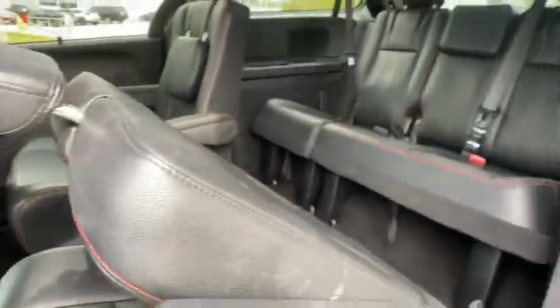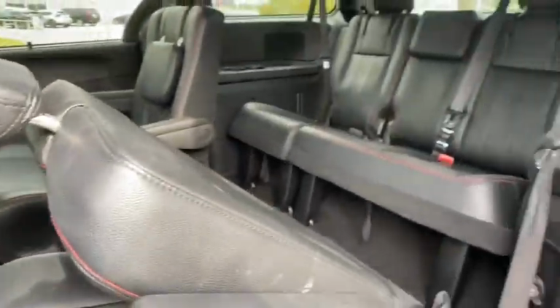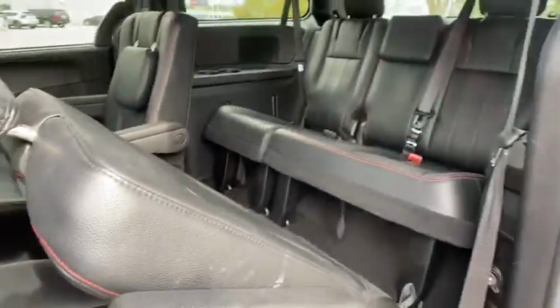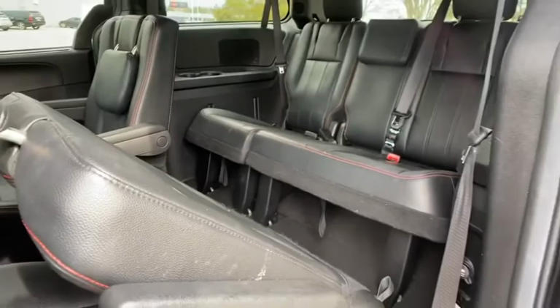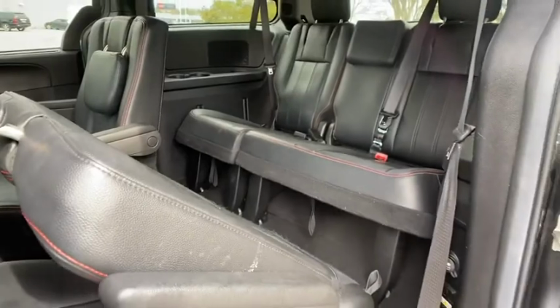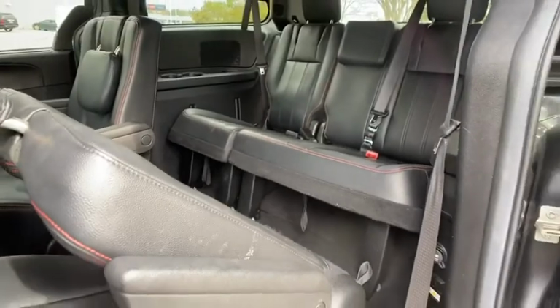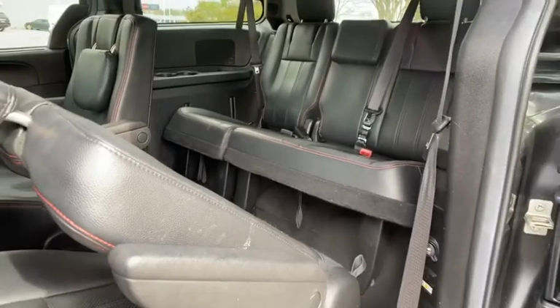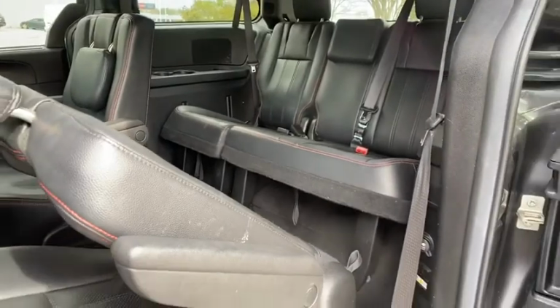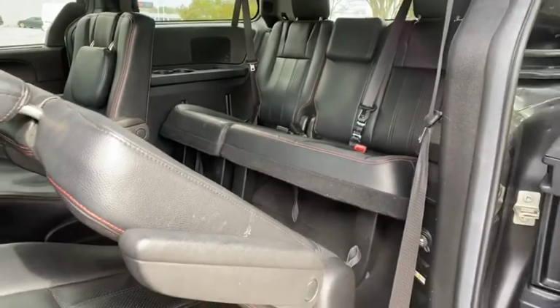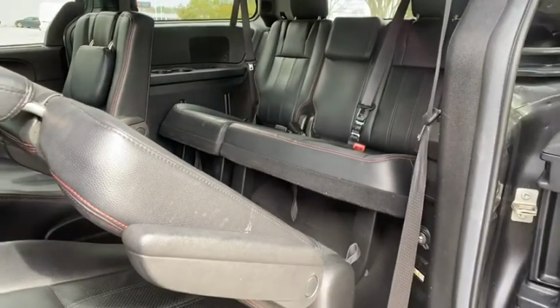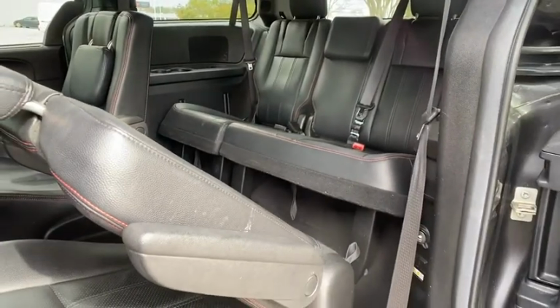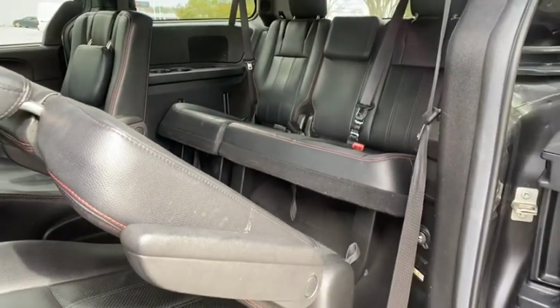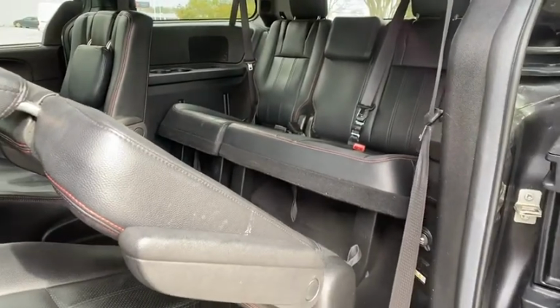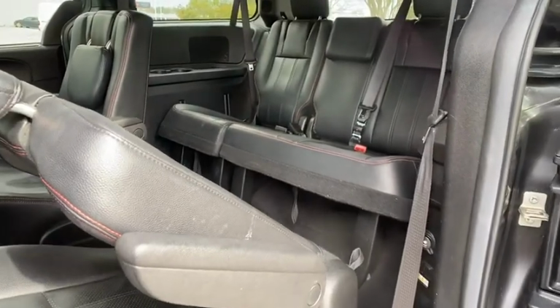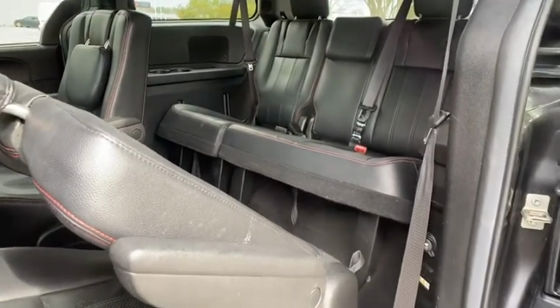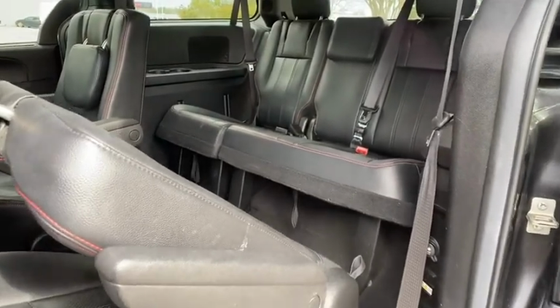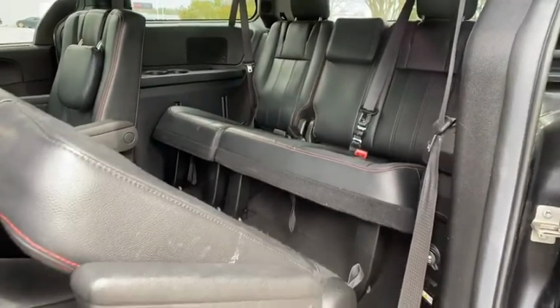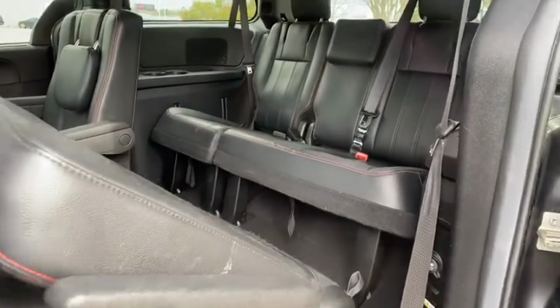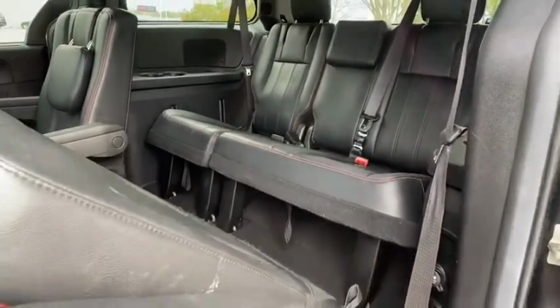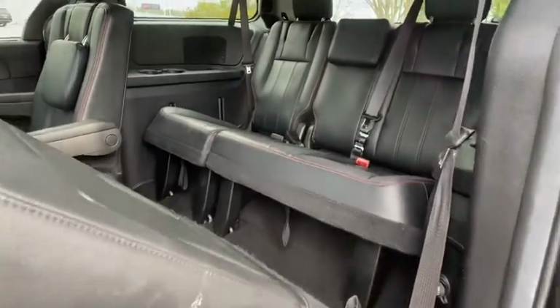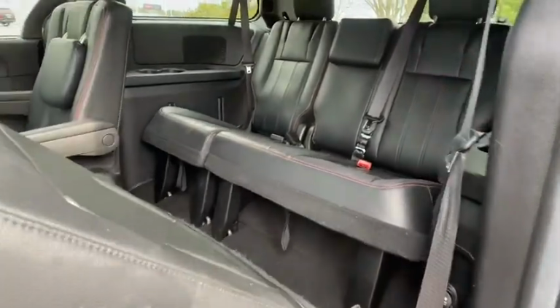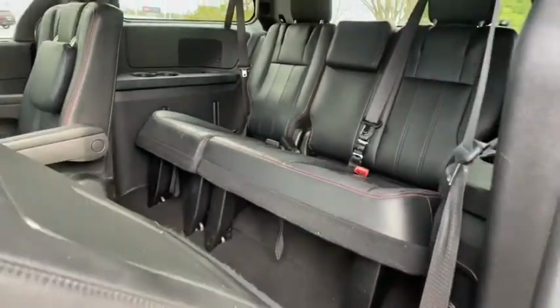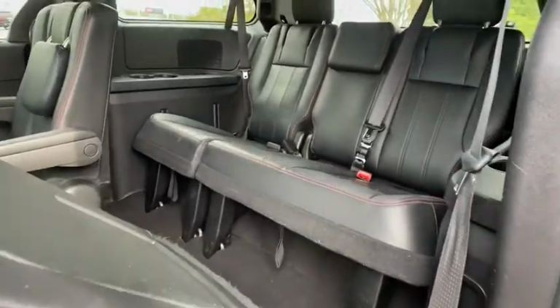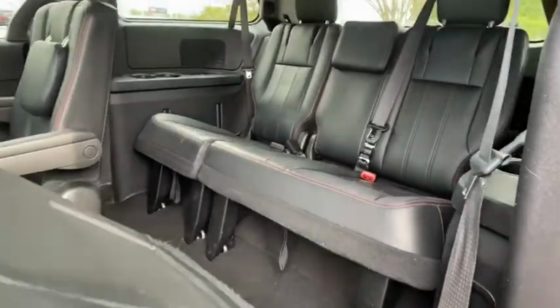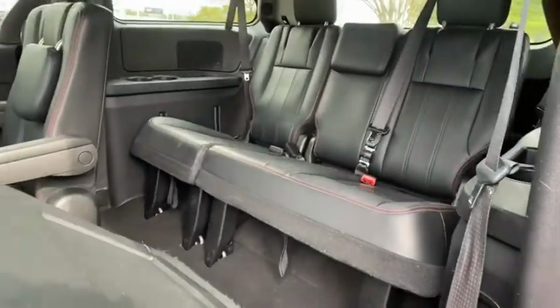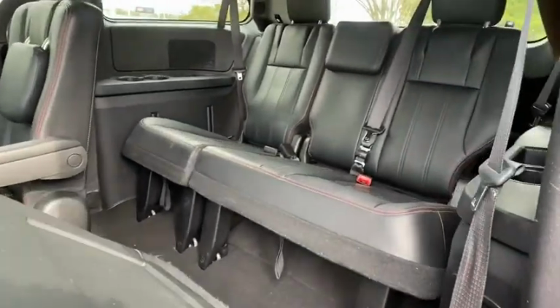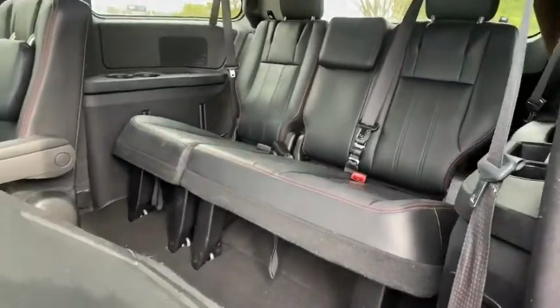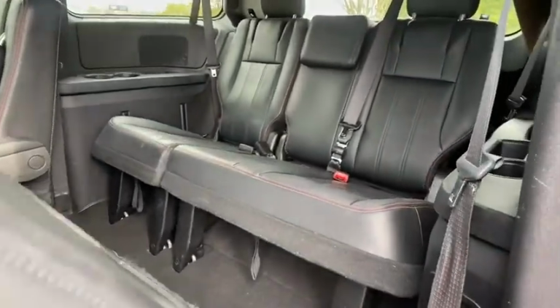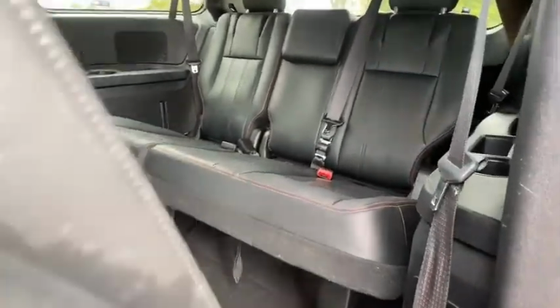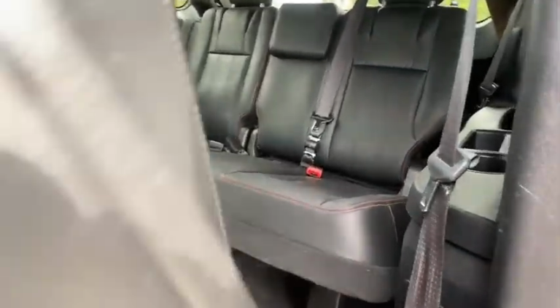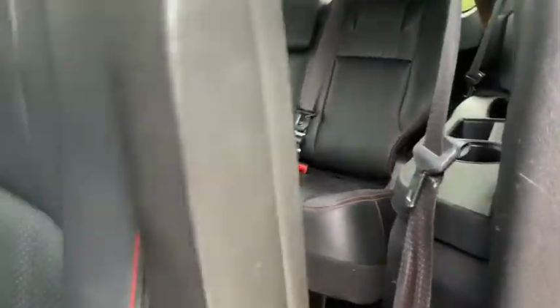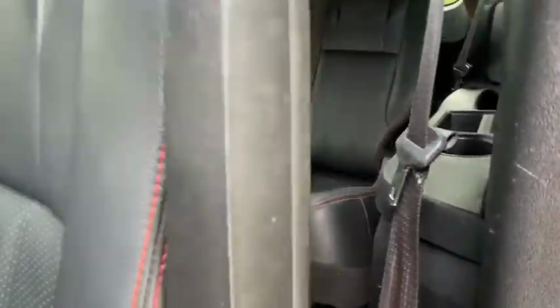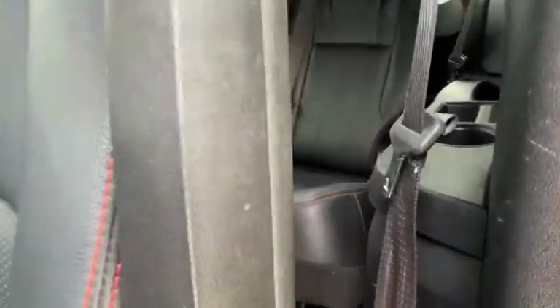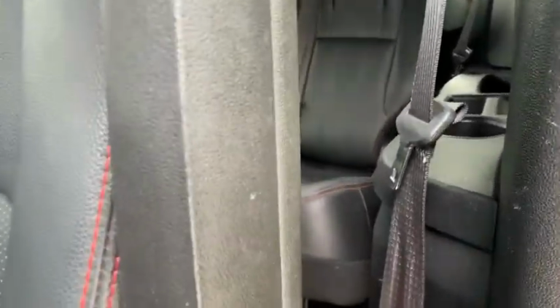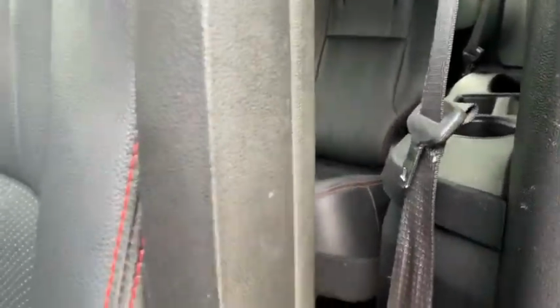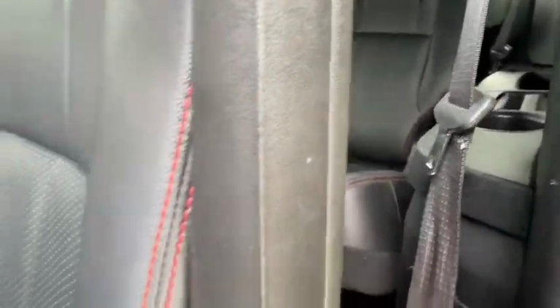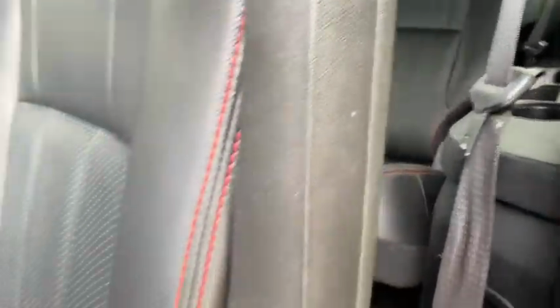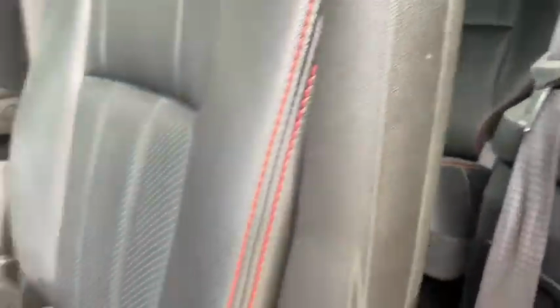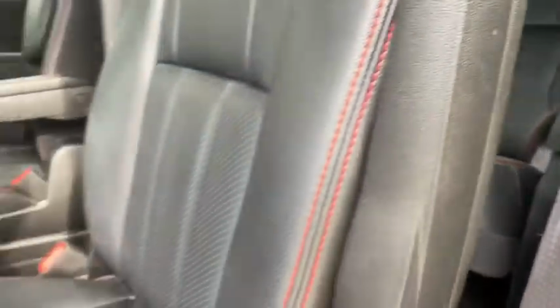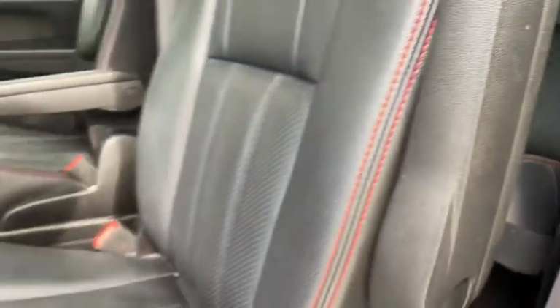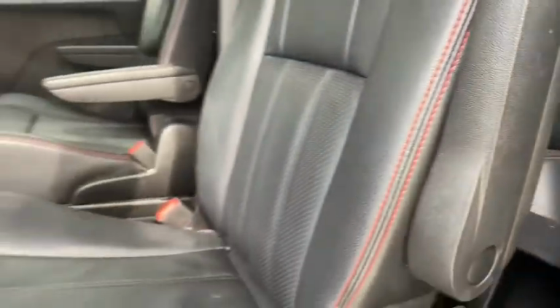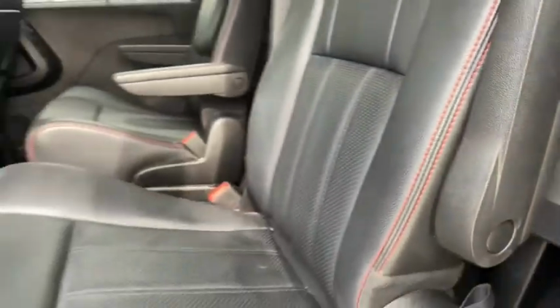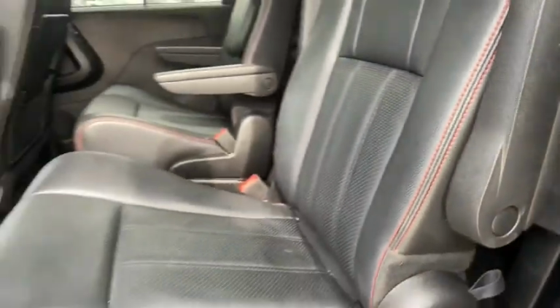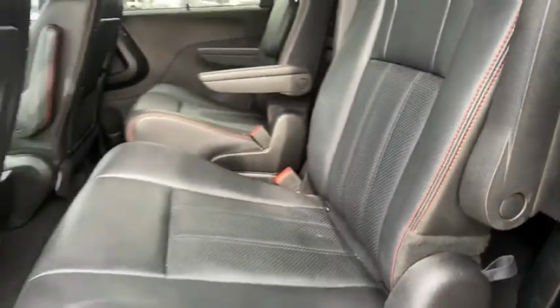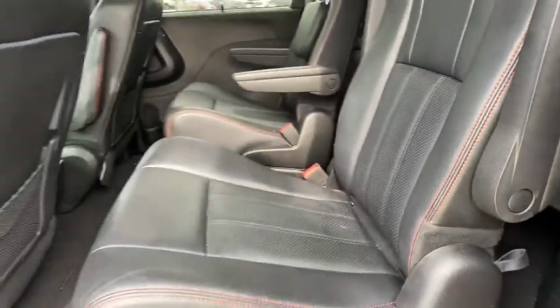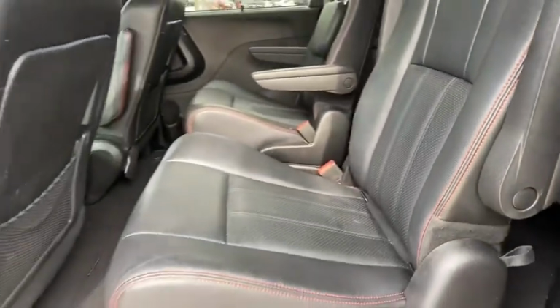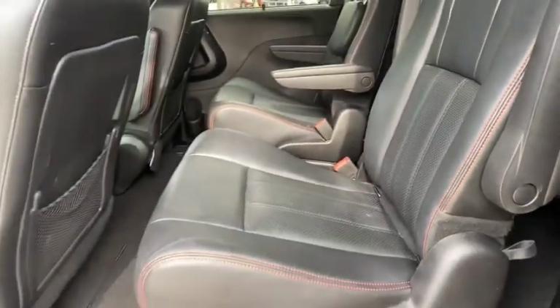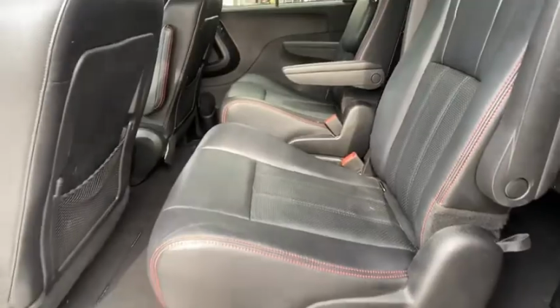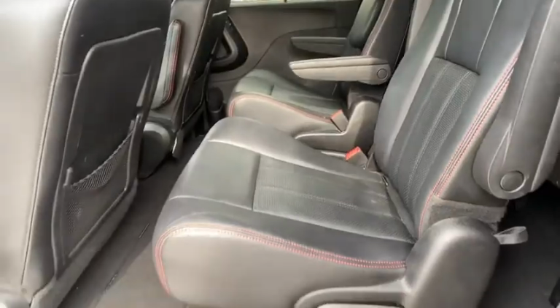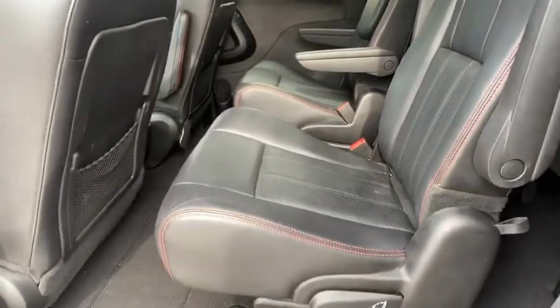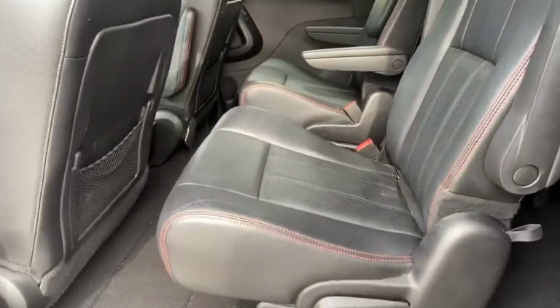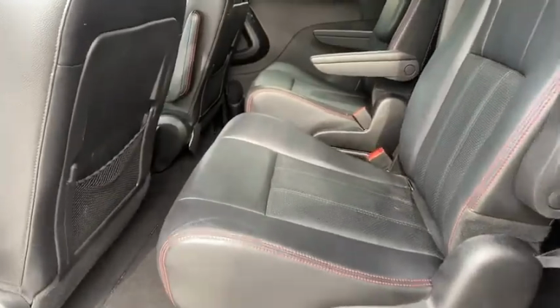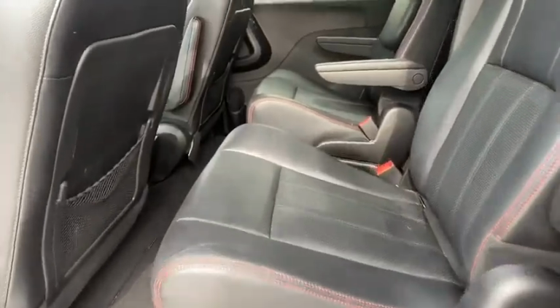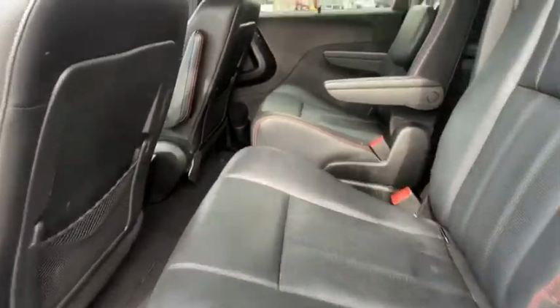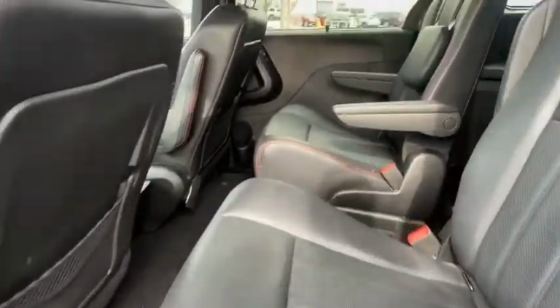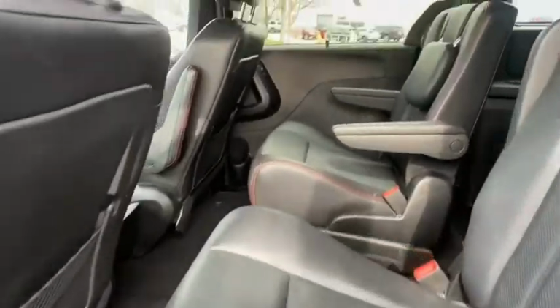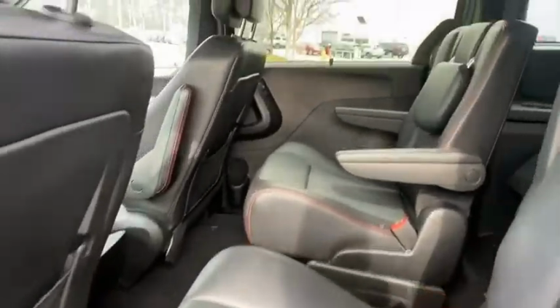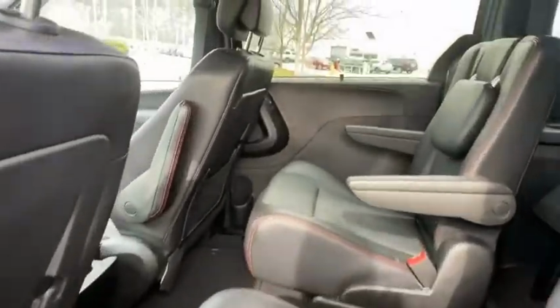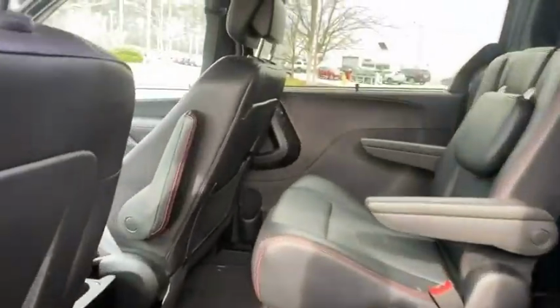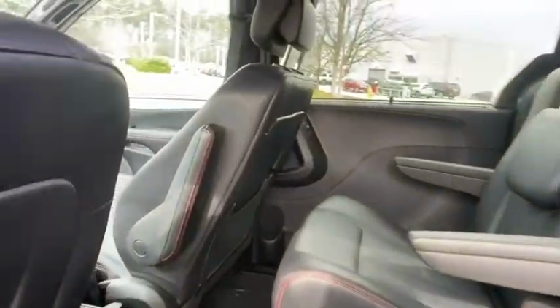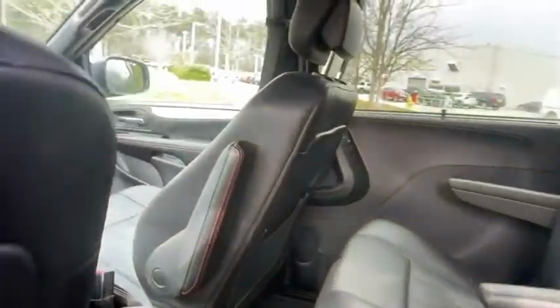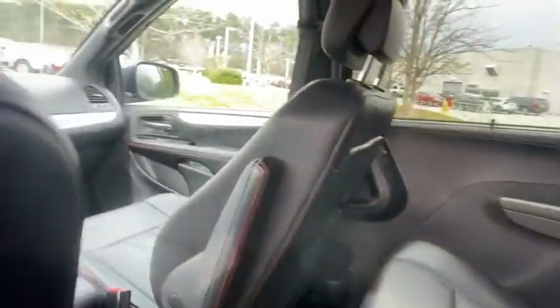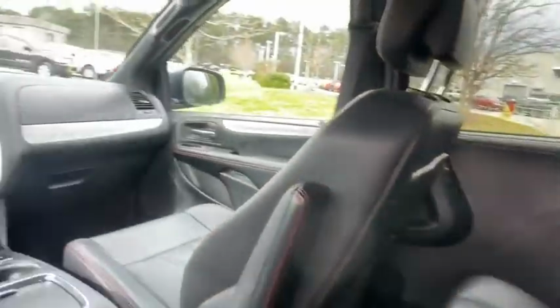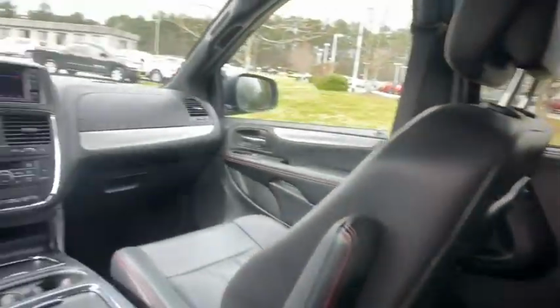Steering wheel audio controls, traction control, stability control, power passenger seat, keyless entry, remote engine start.